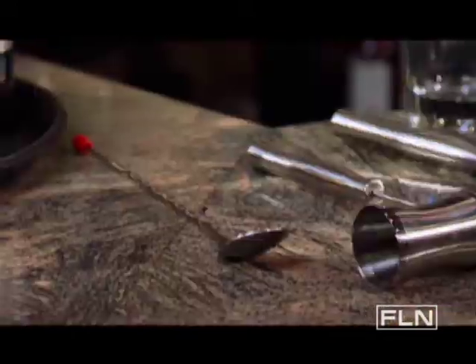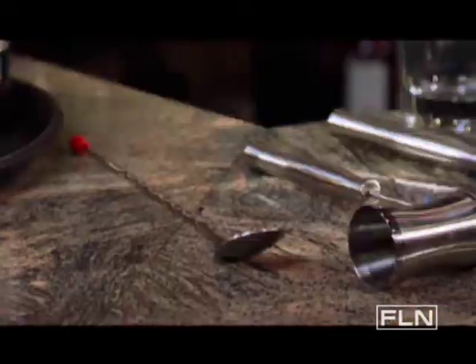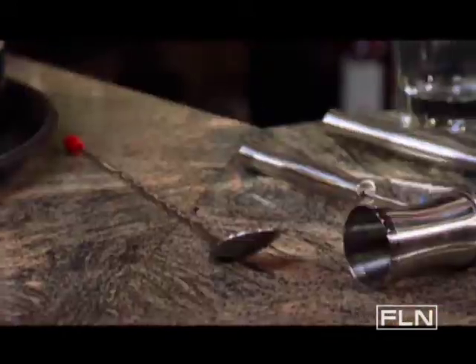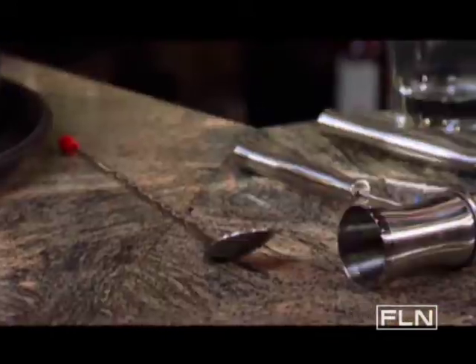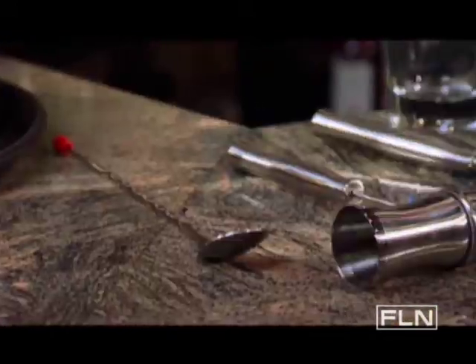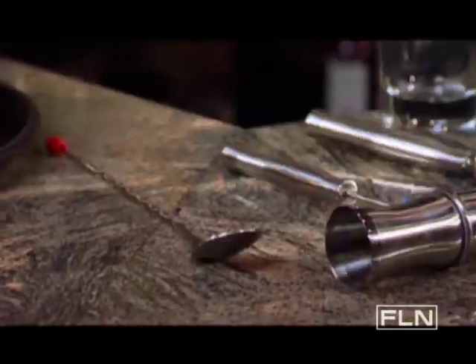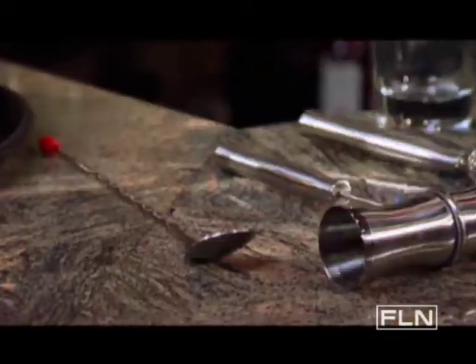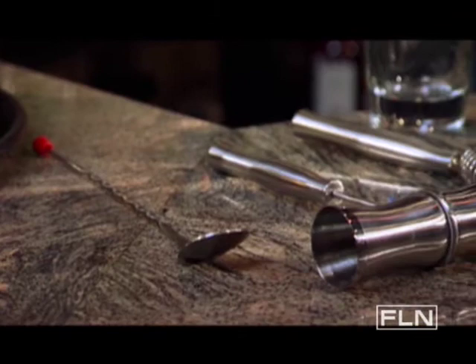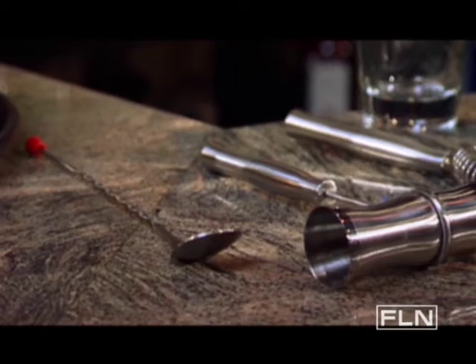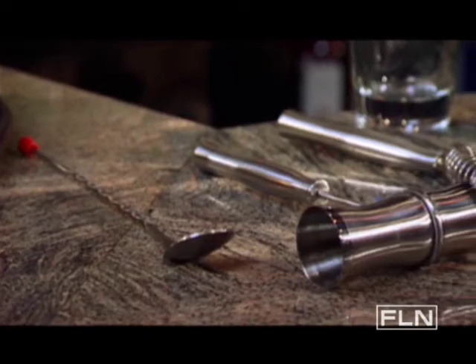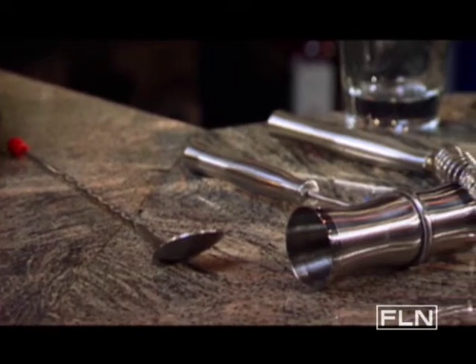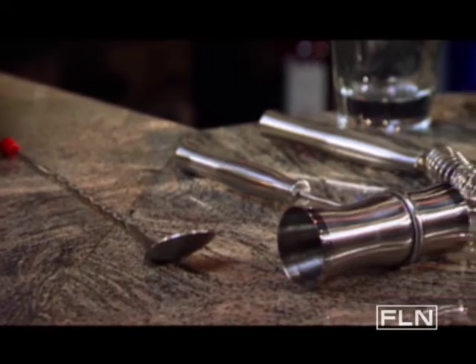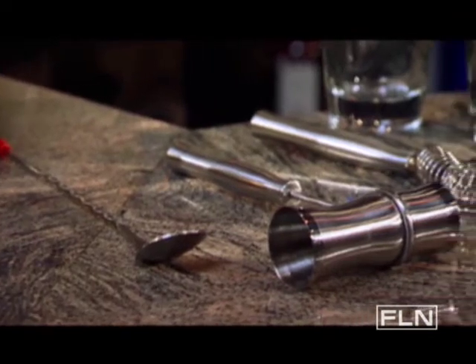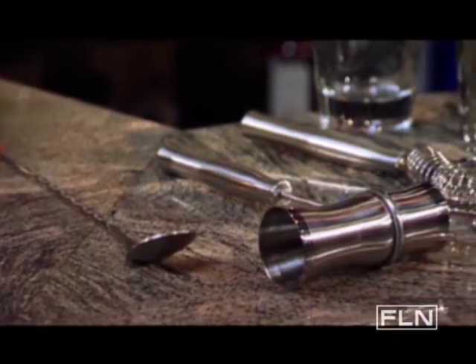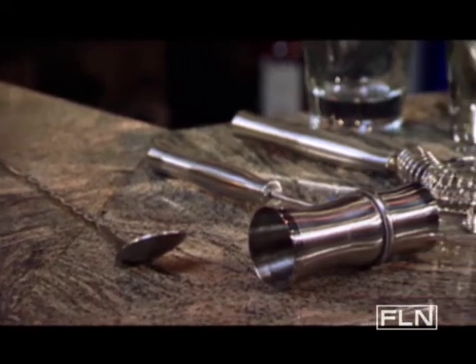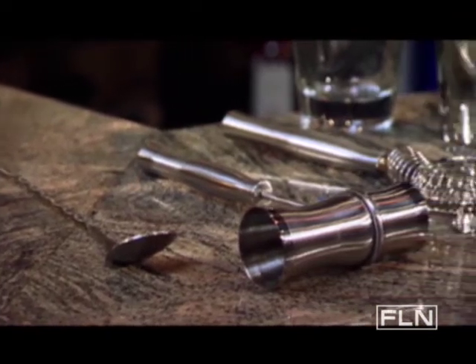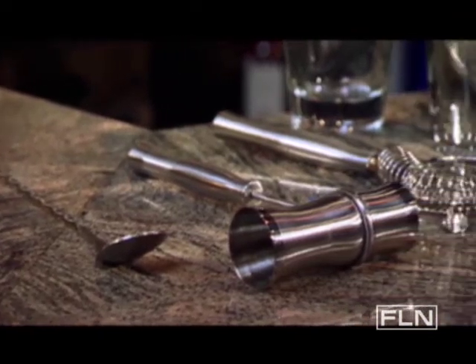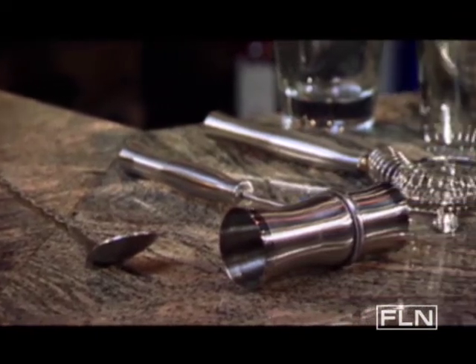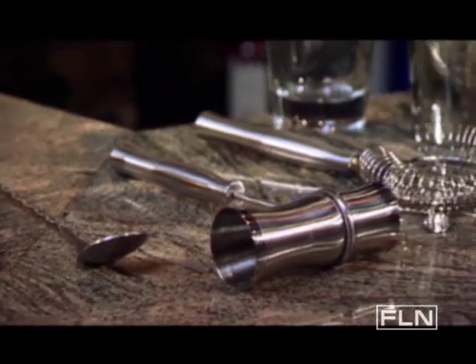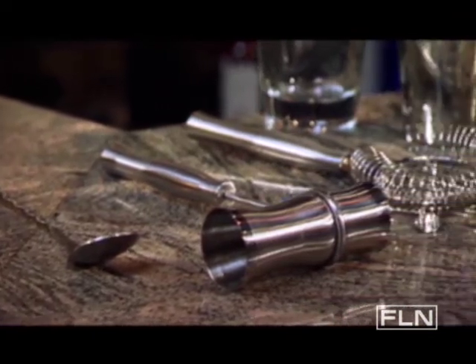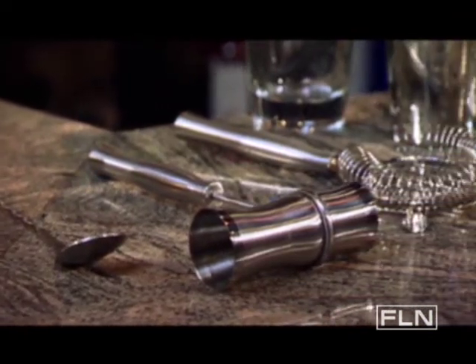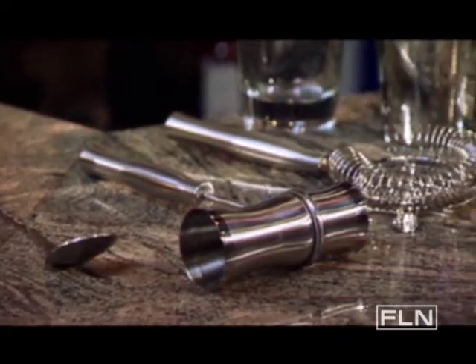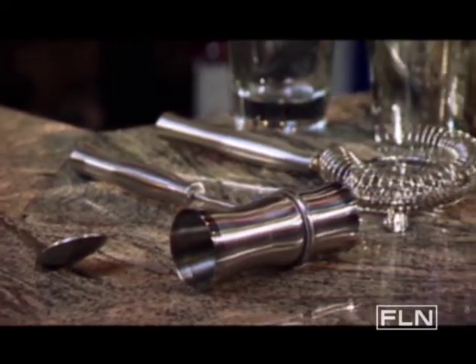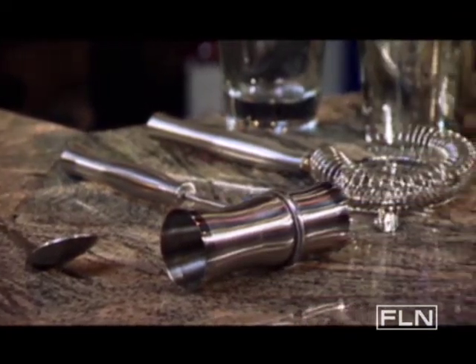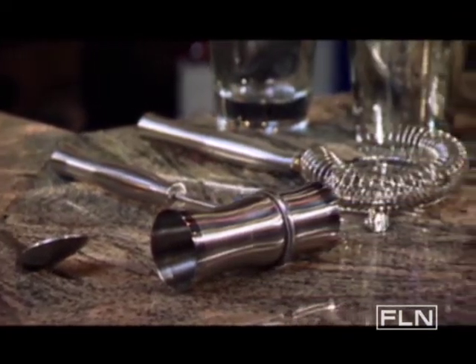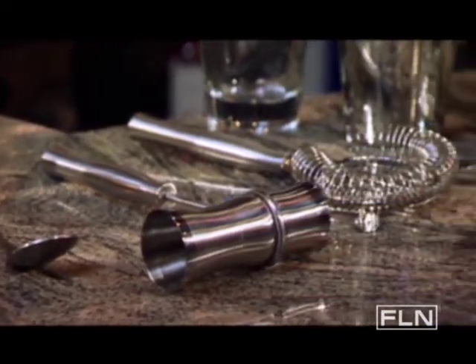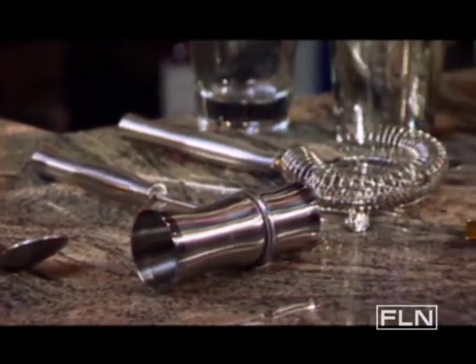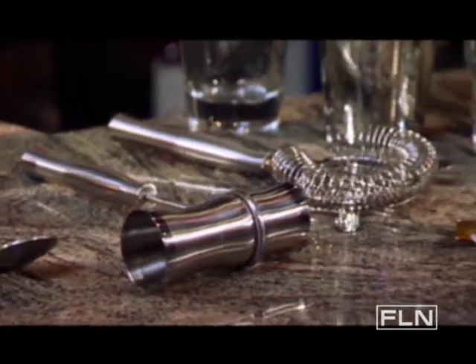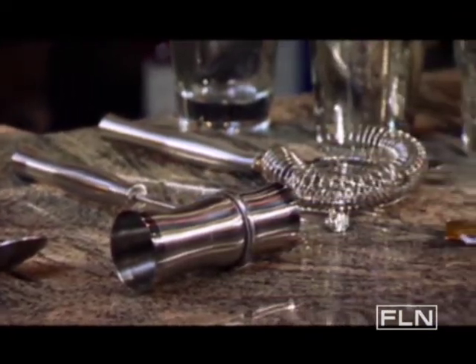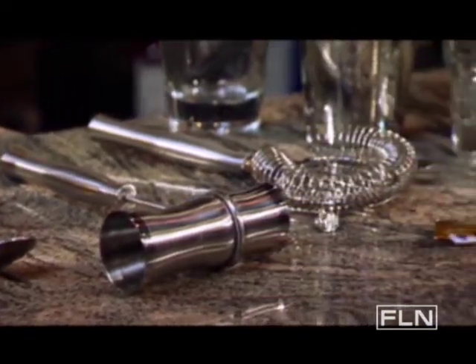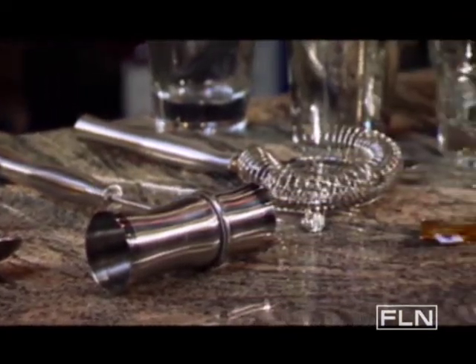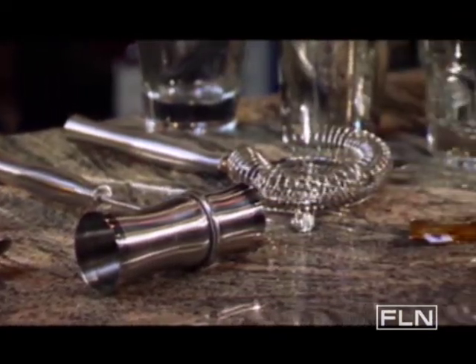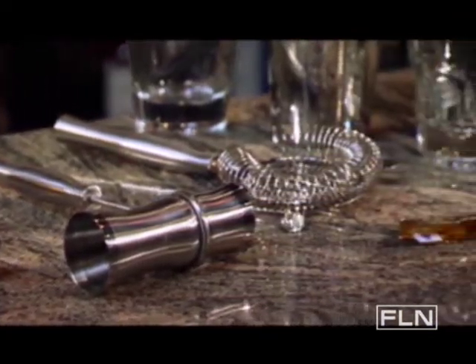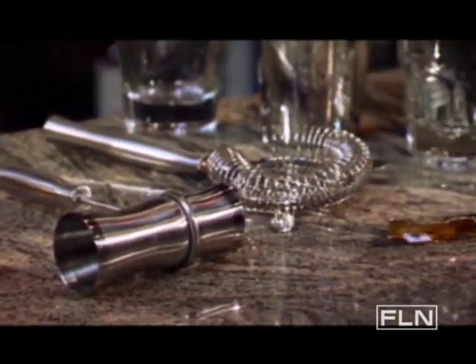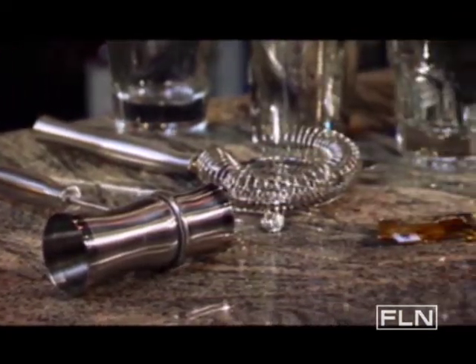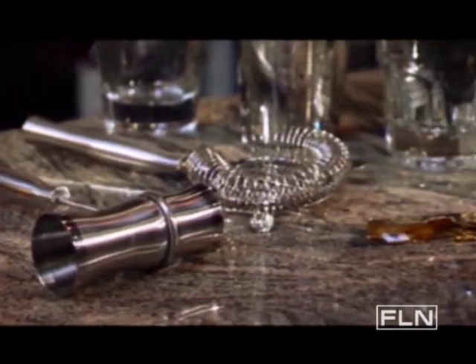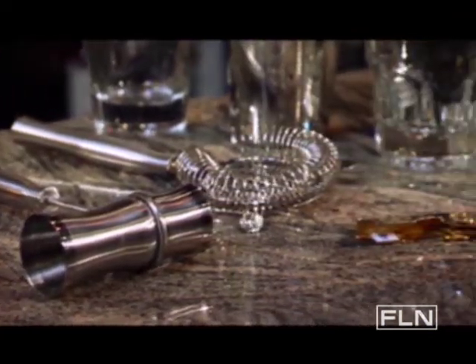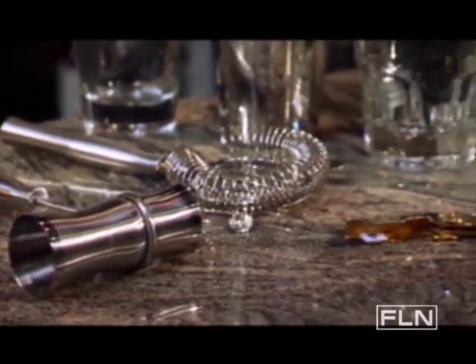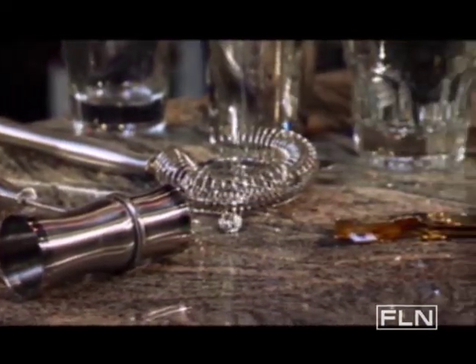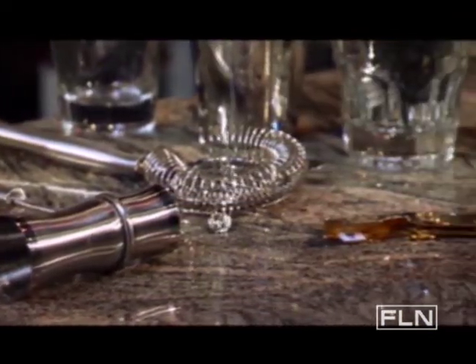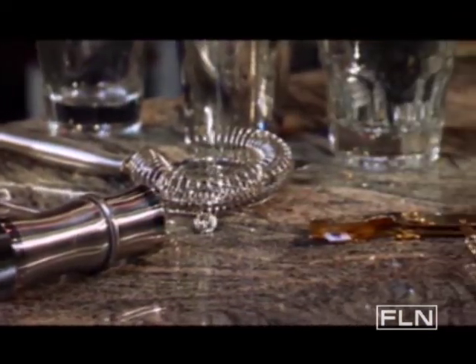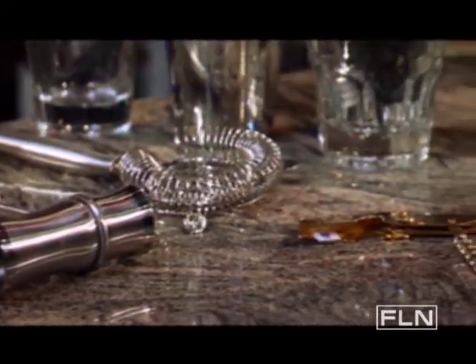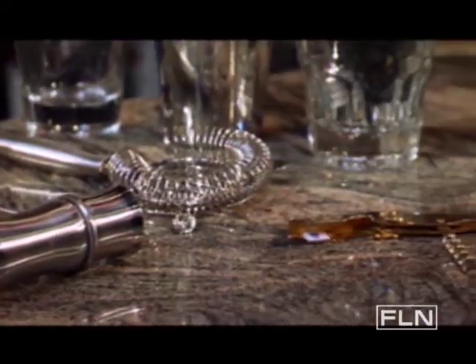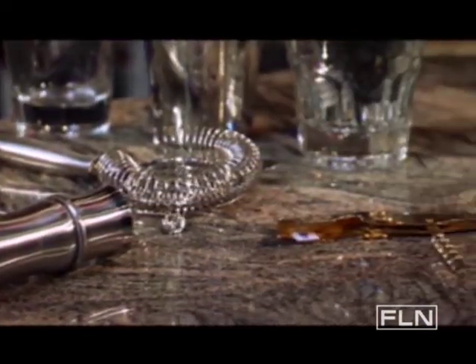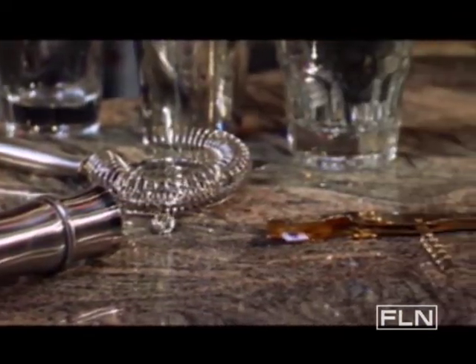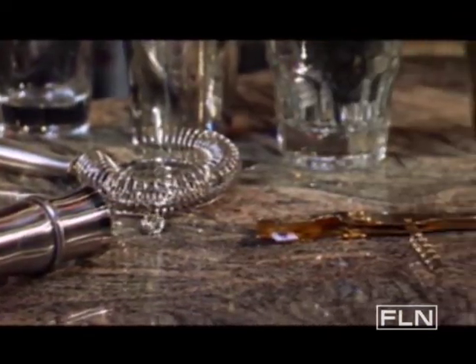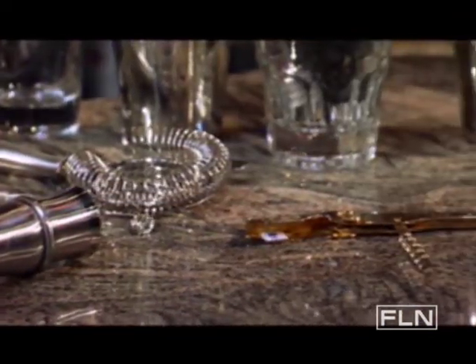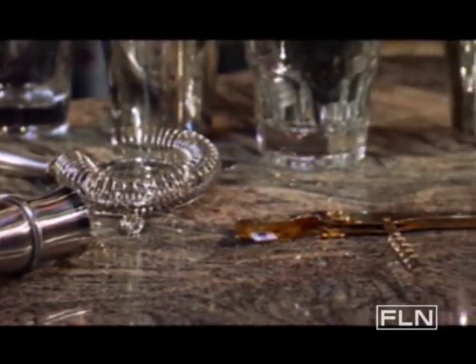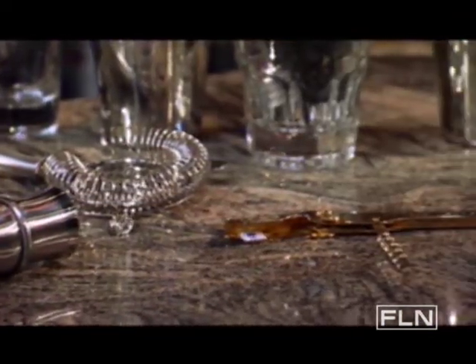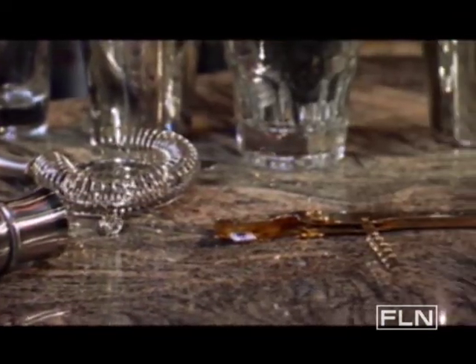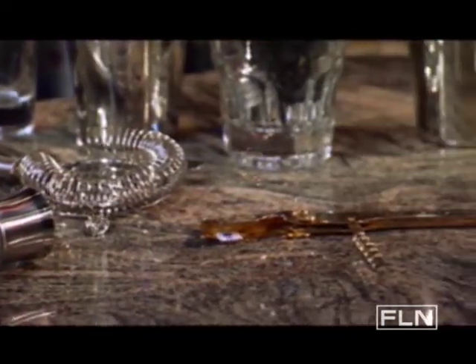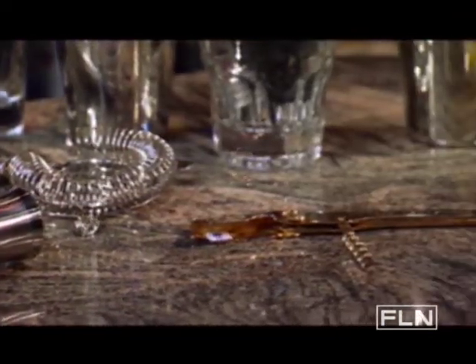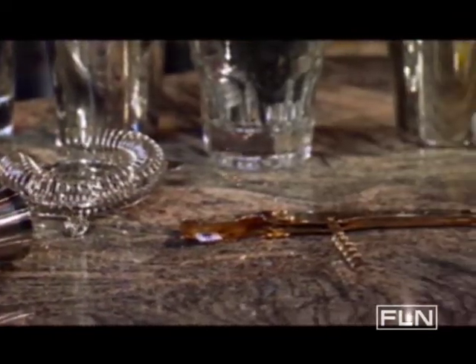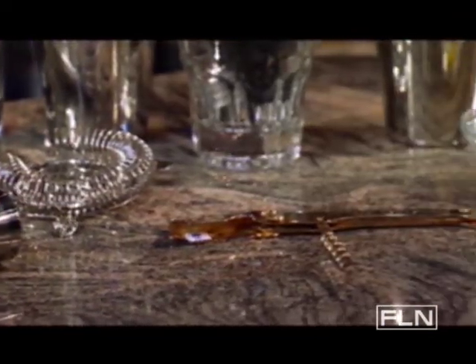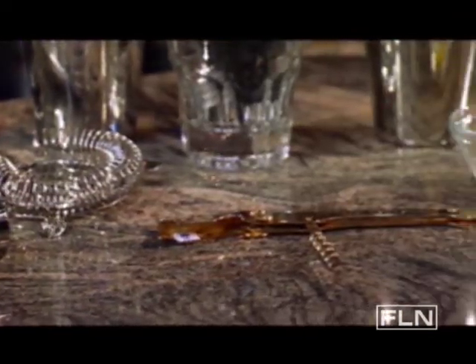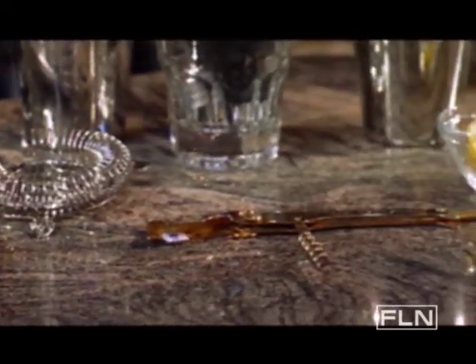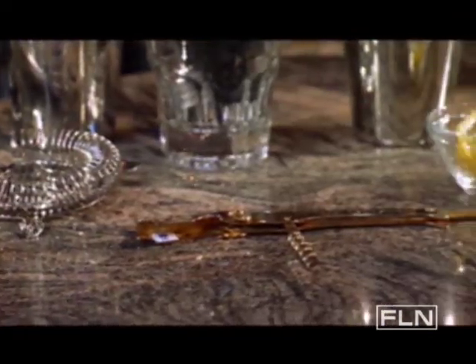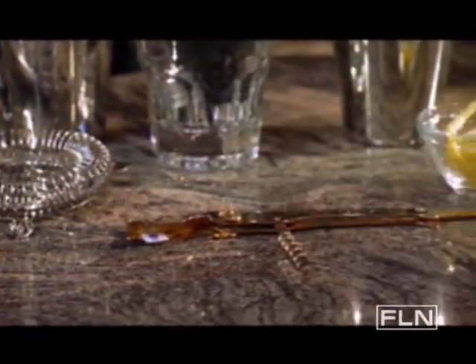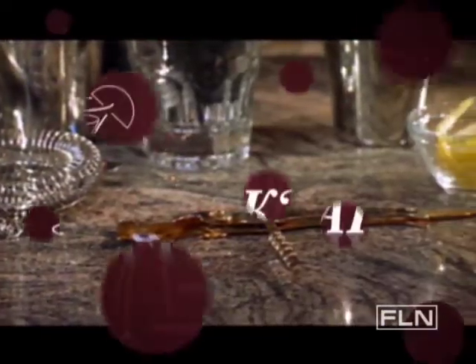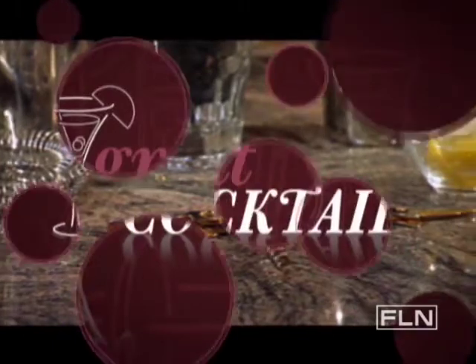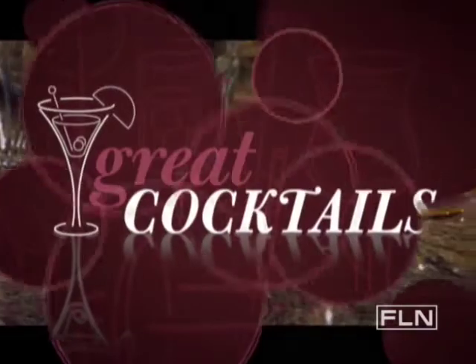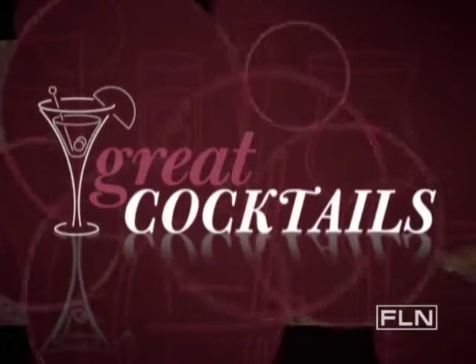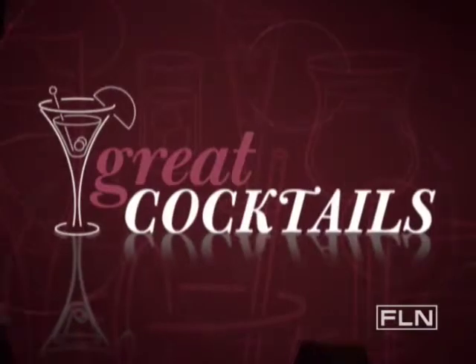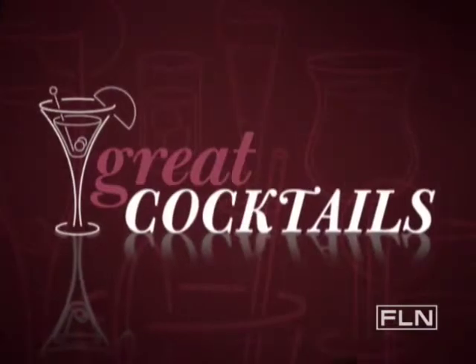With these six essential bar tools, you'll be slinging drinks with the best of them in no time. Cheers!